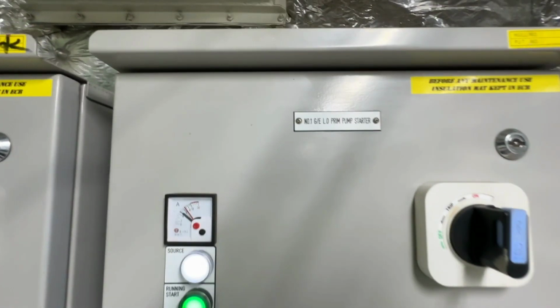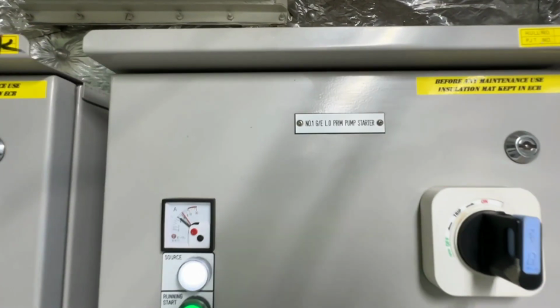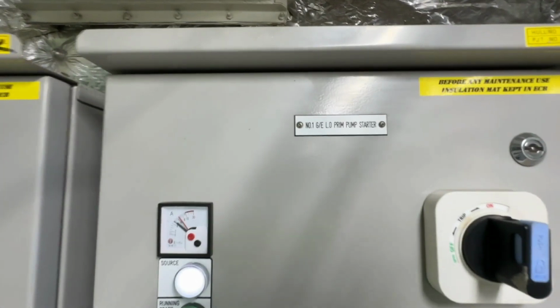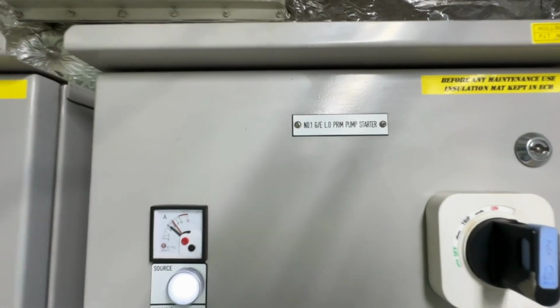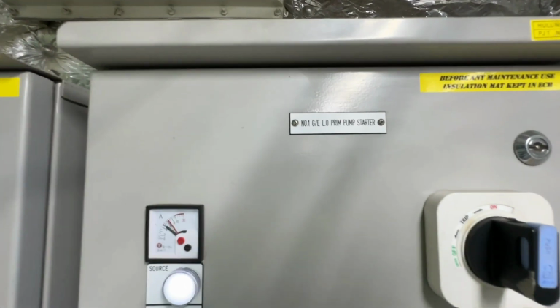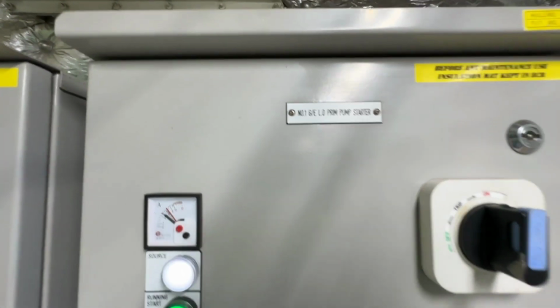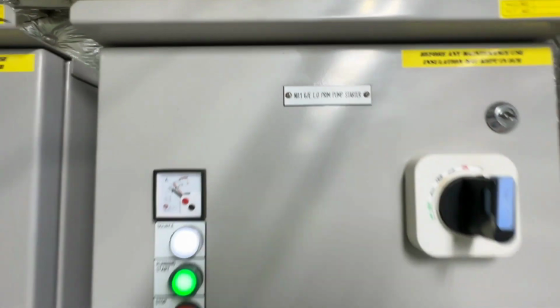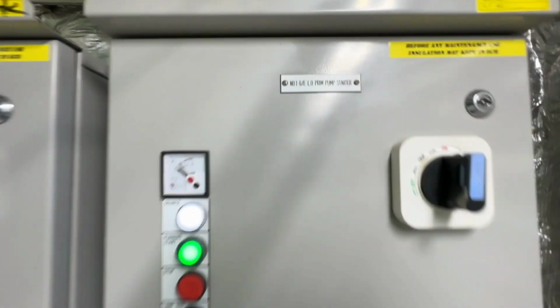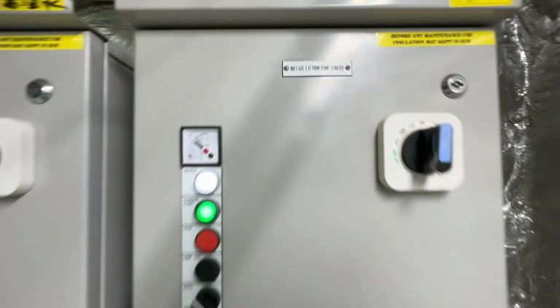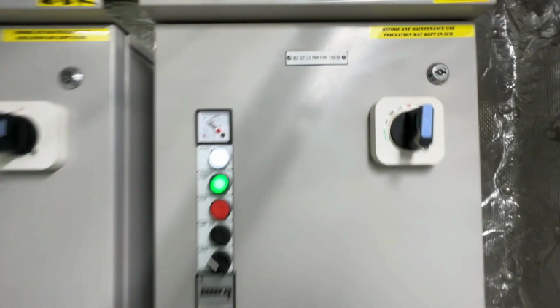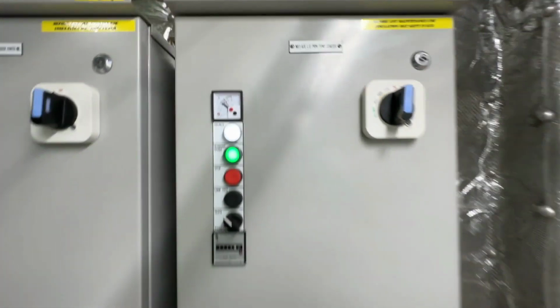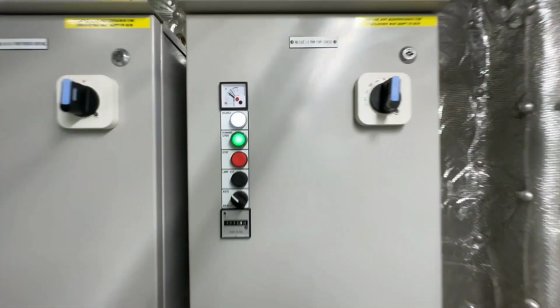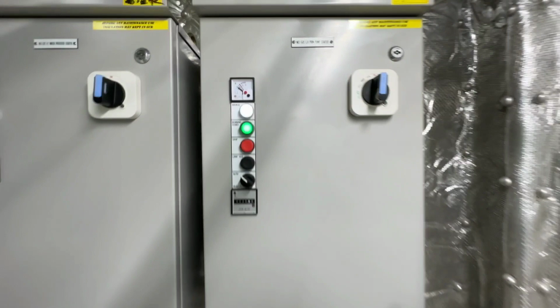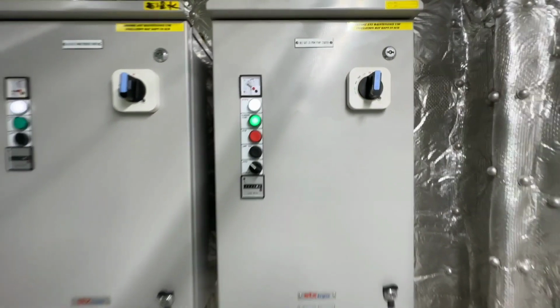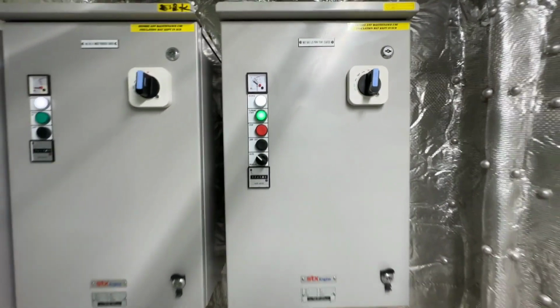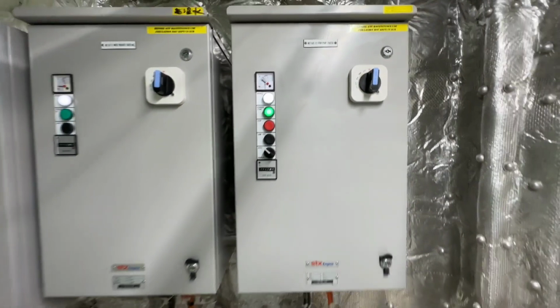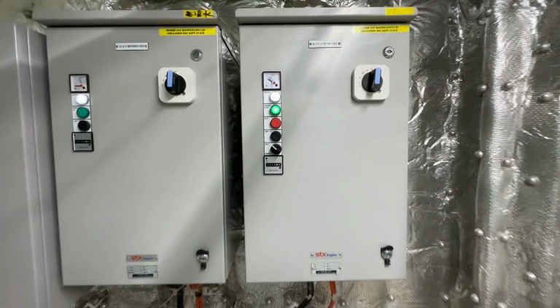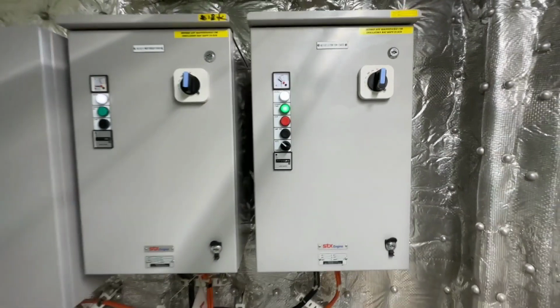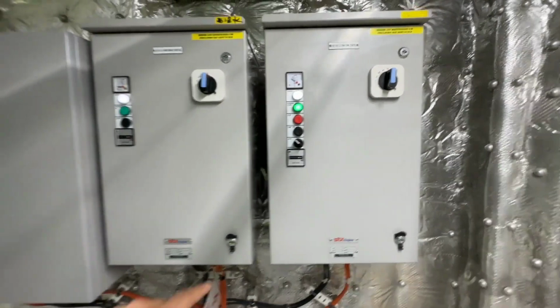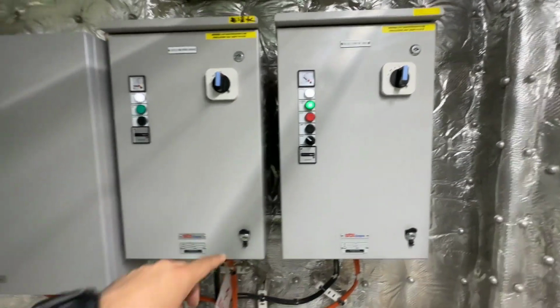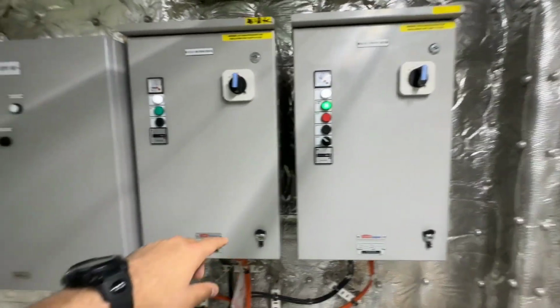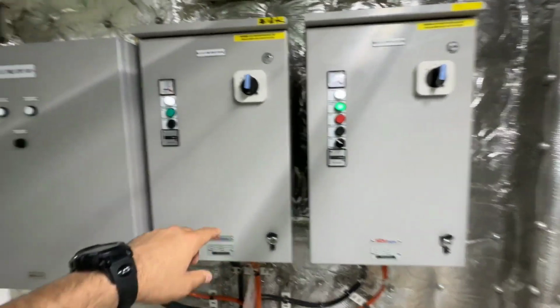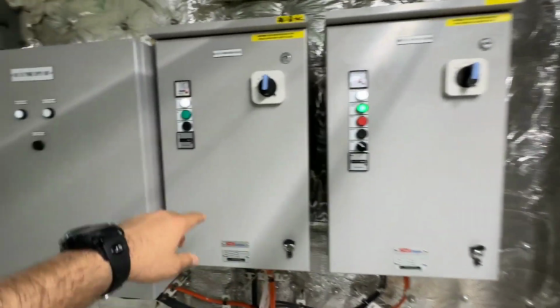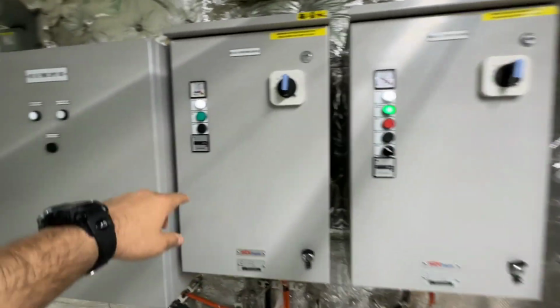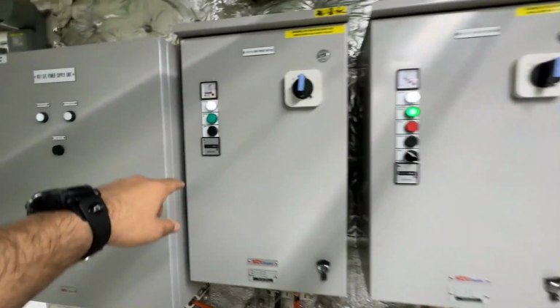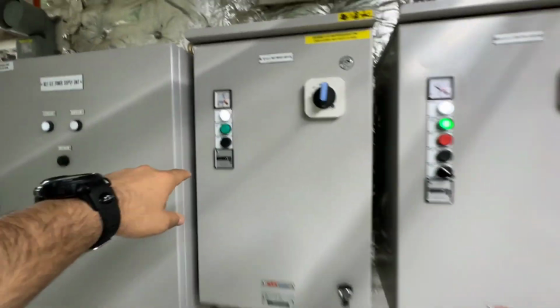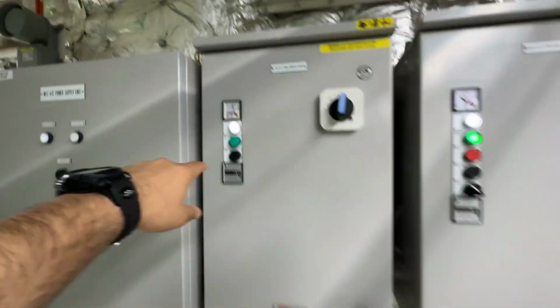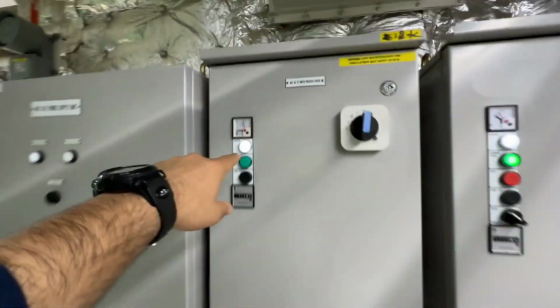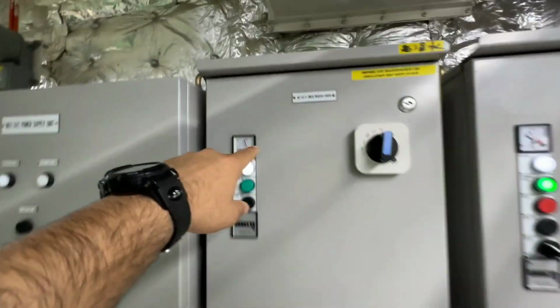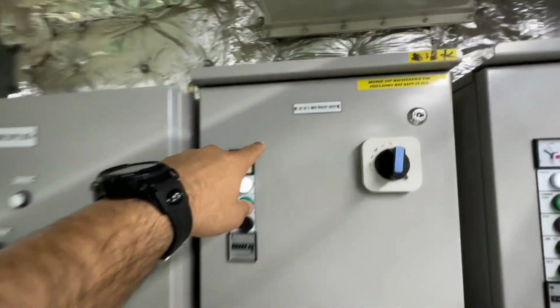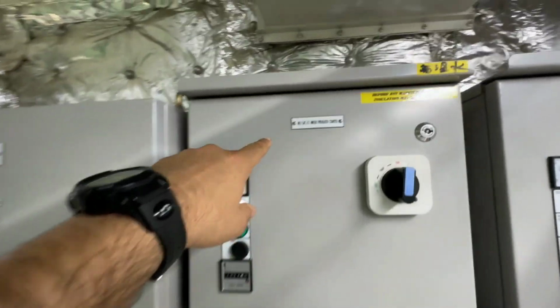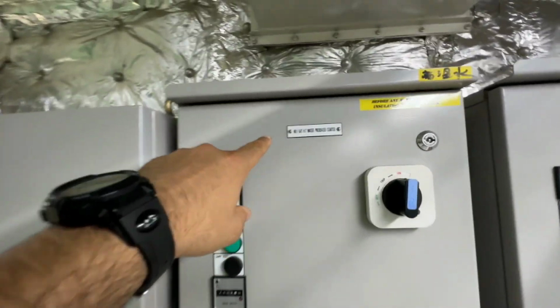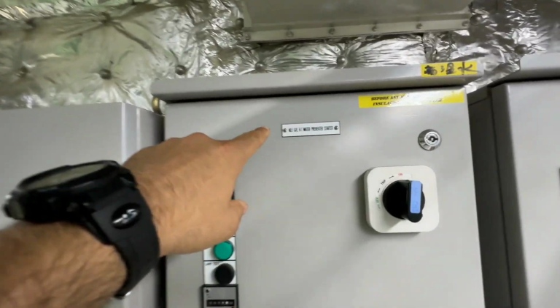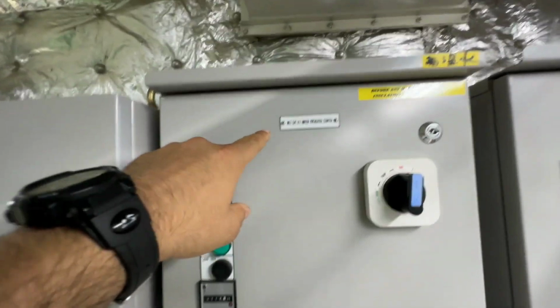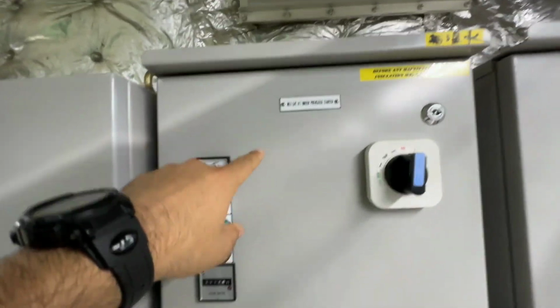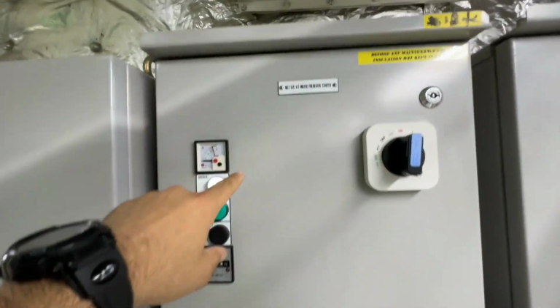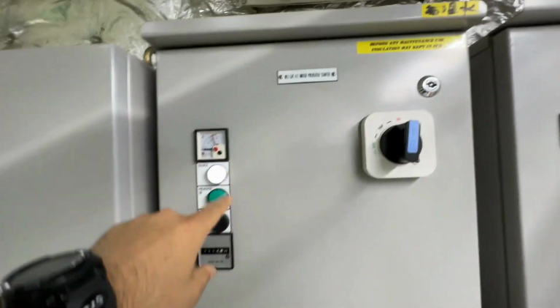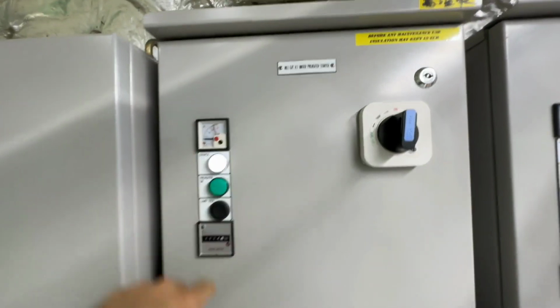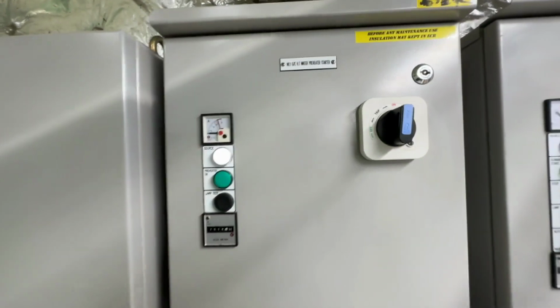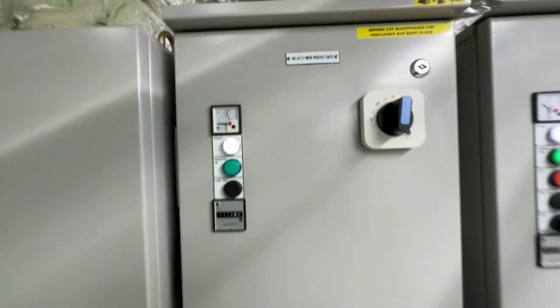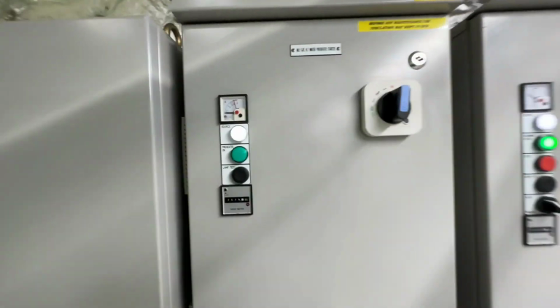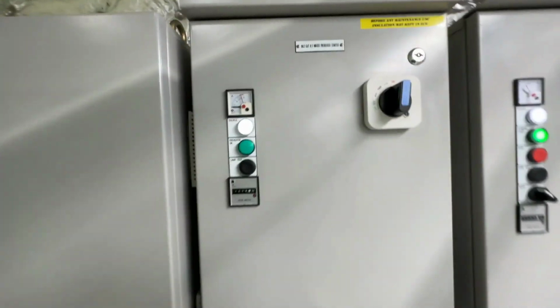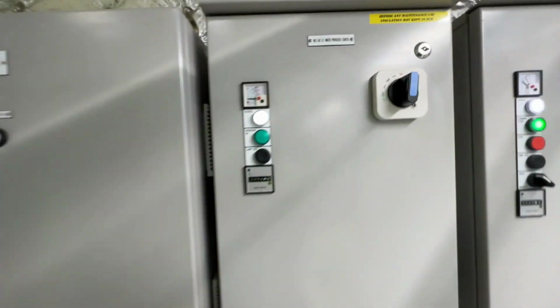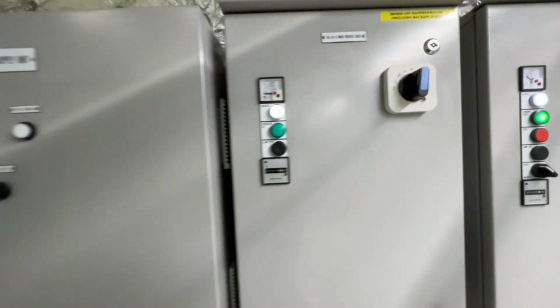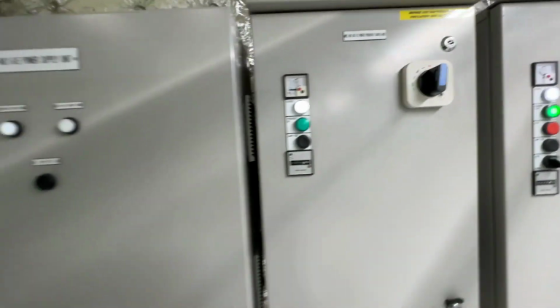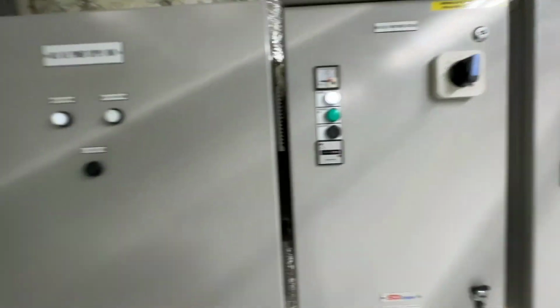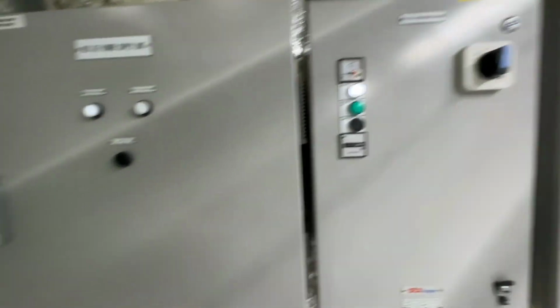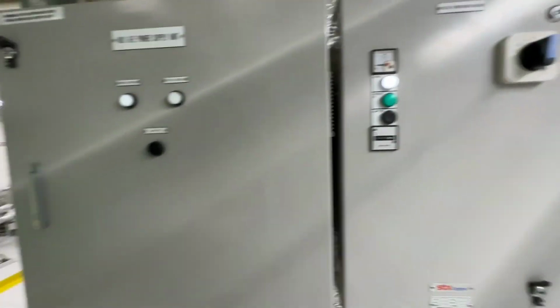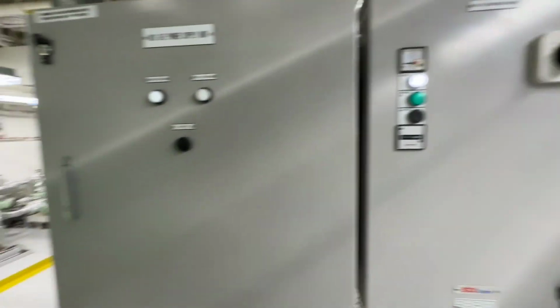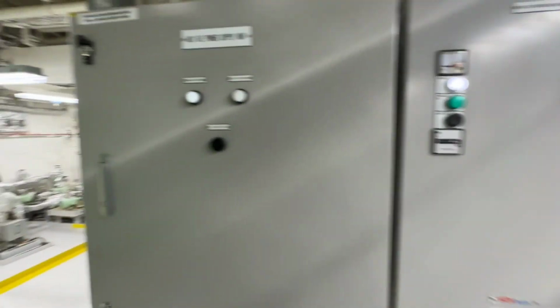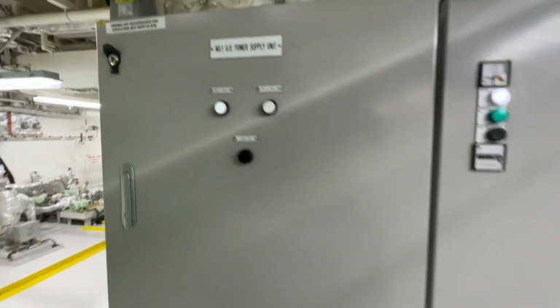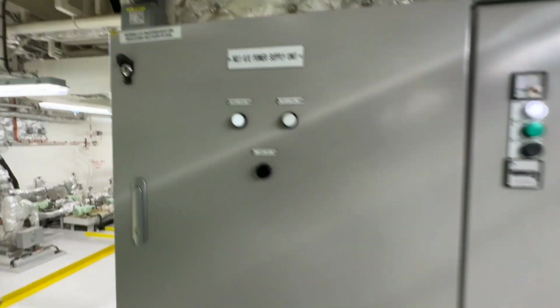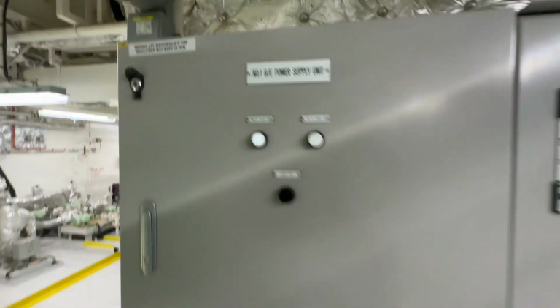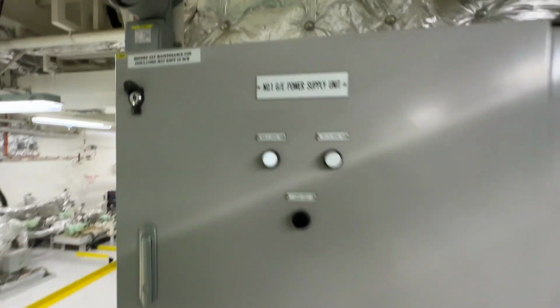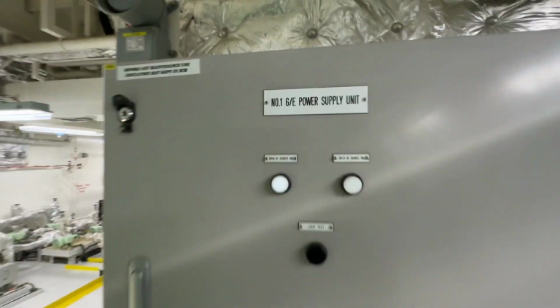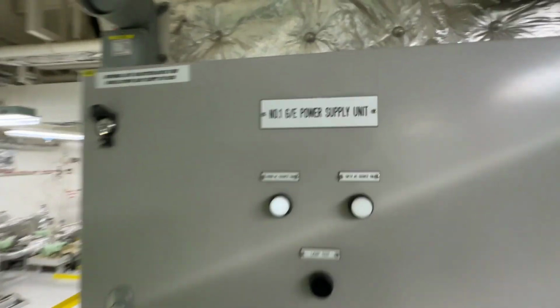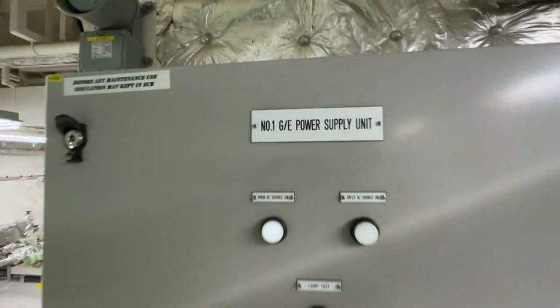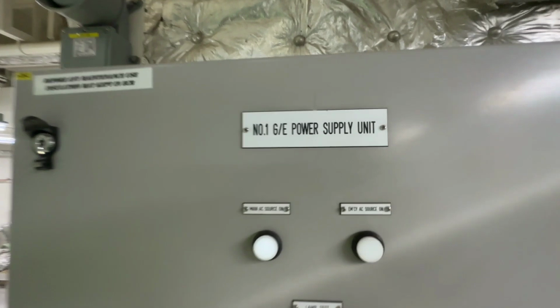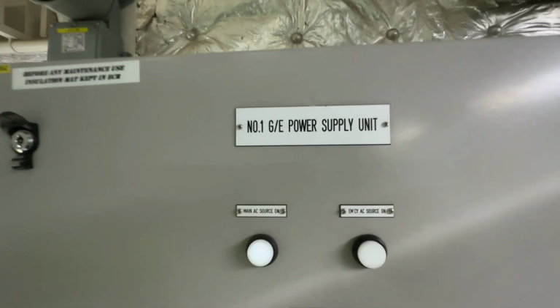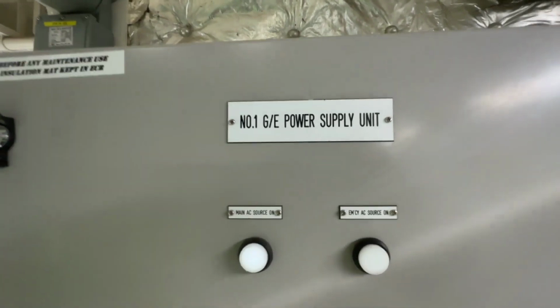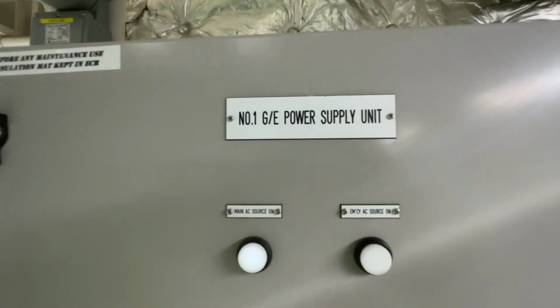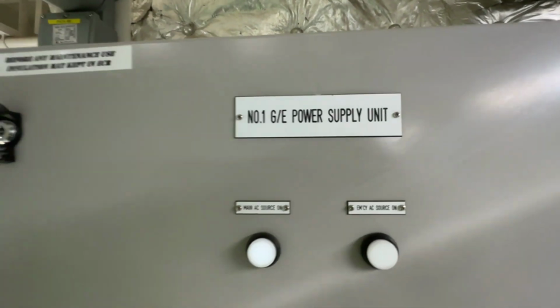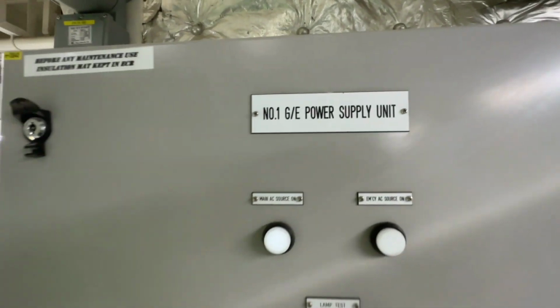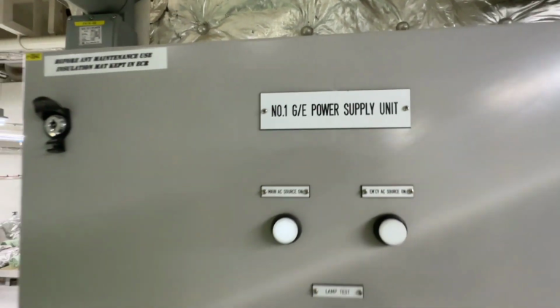This is the pre-lubrication pump starter panel, and here is one more starter panel and the power supply unit for this generator.